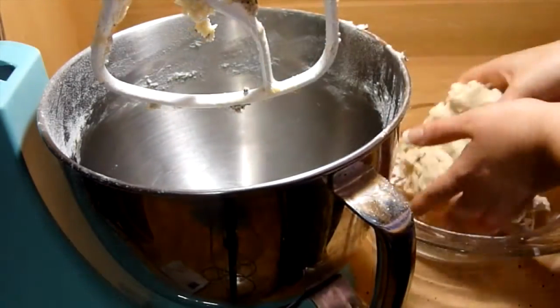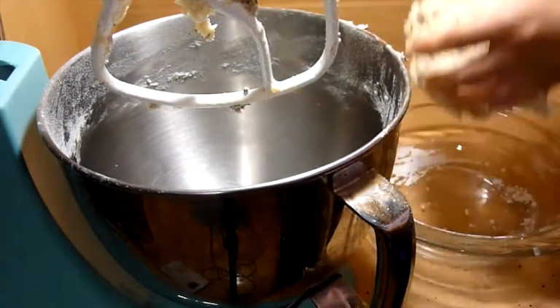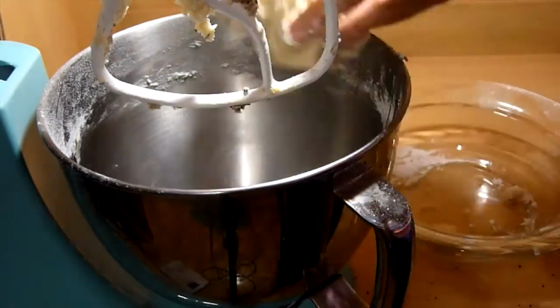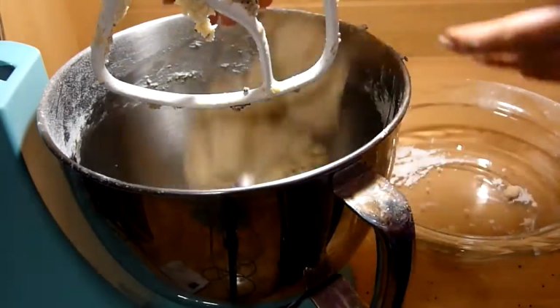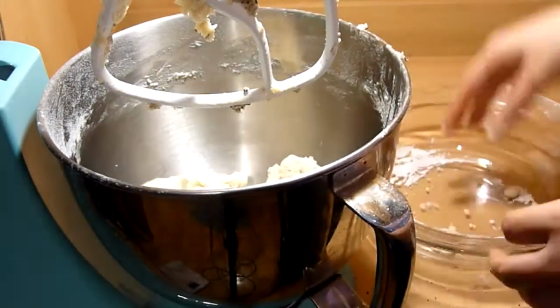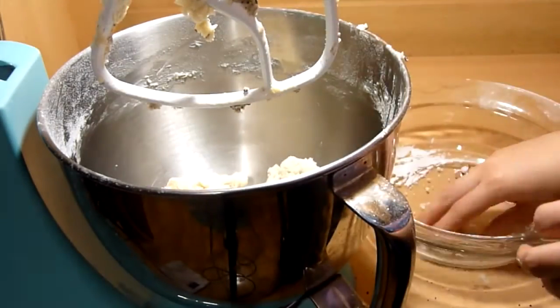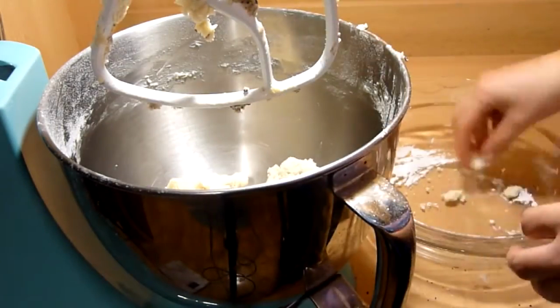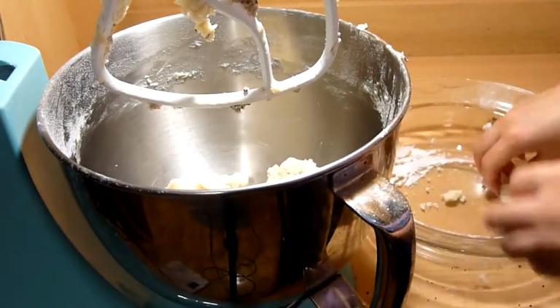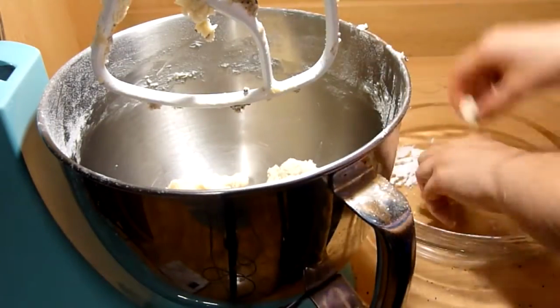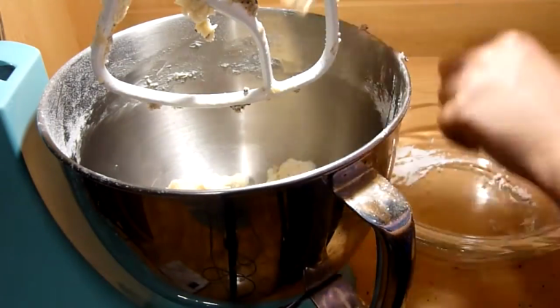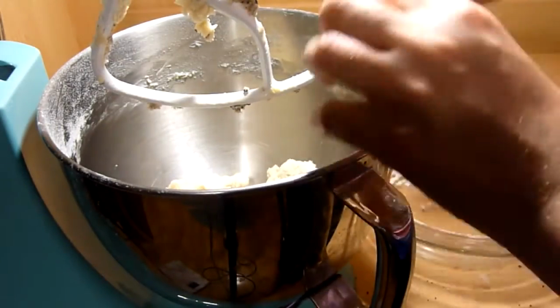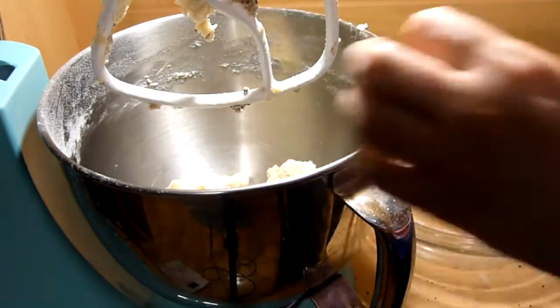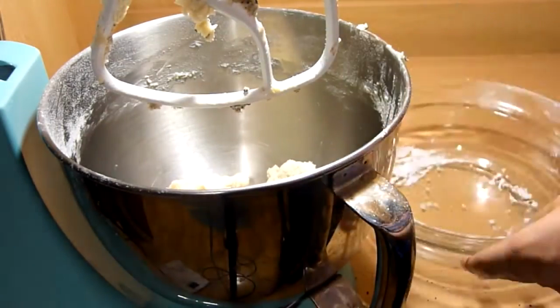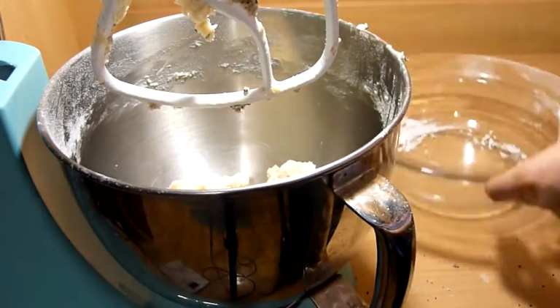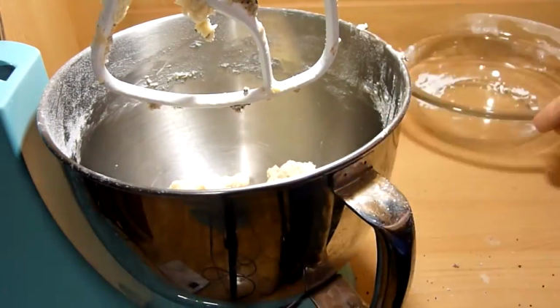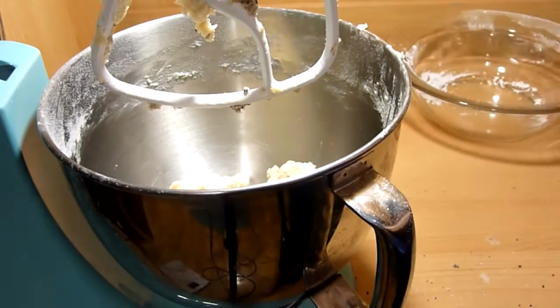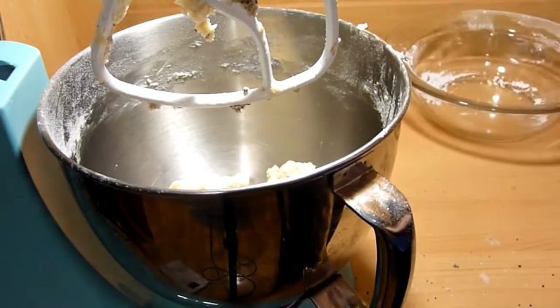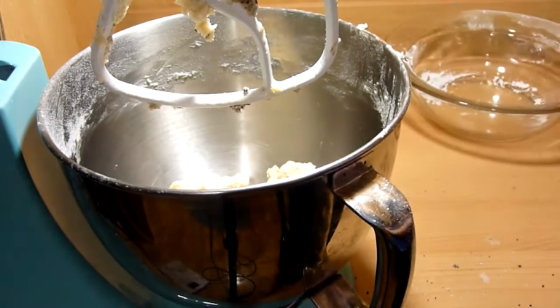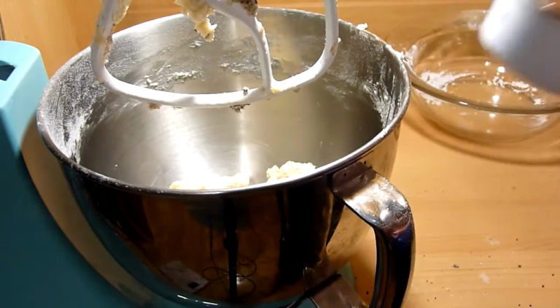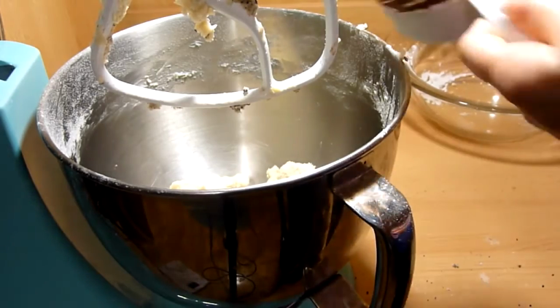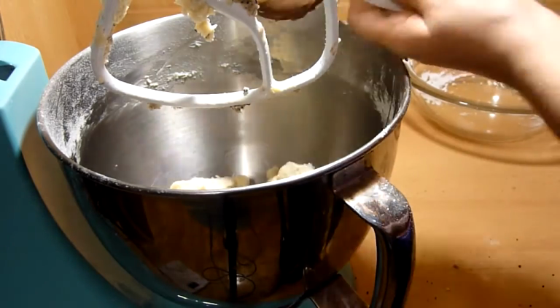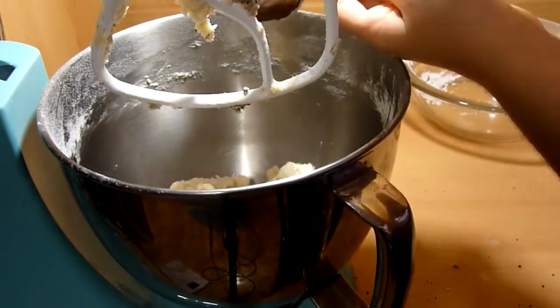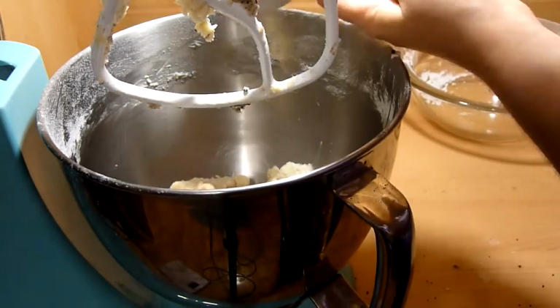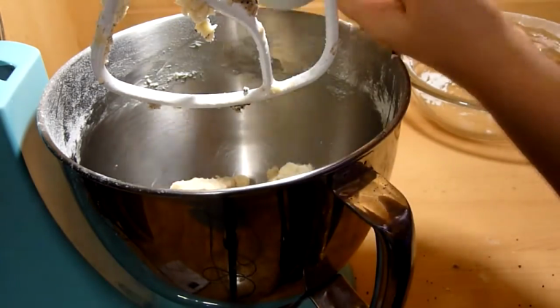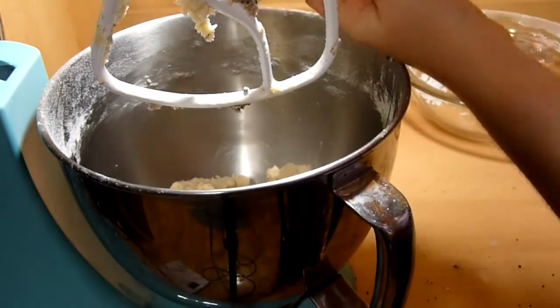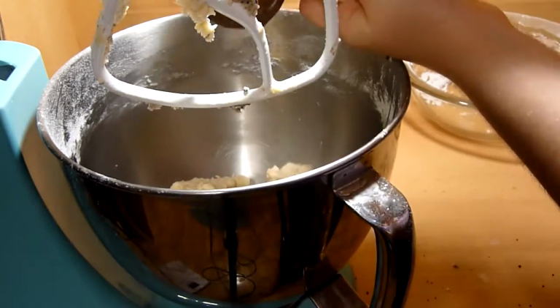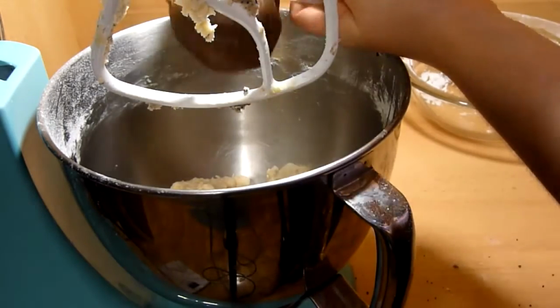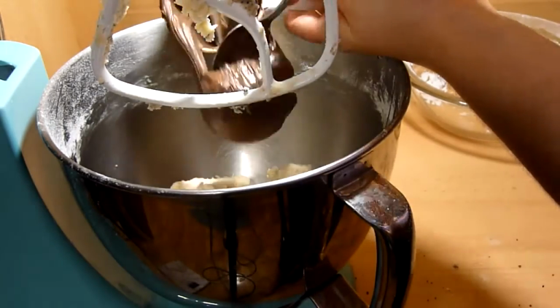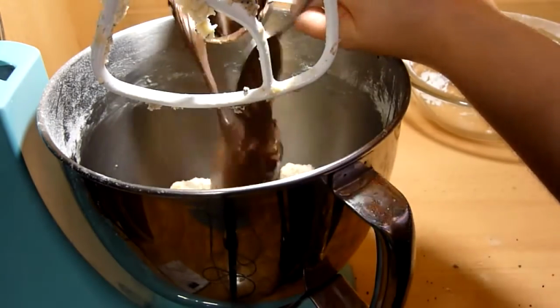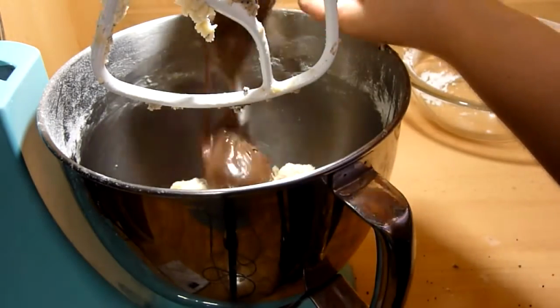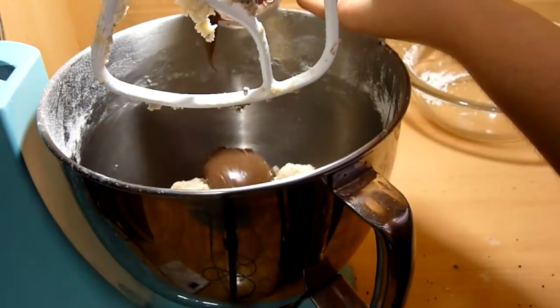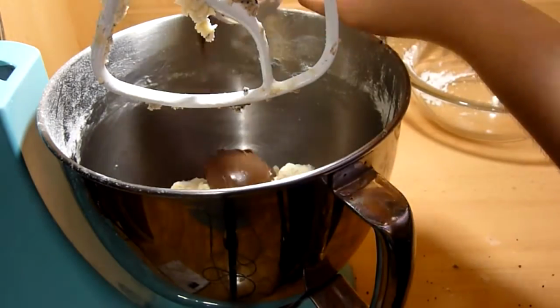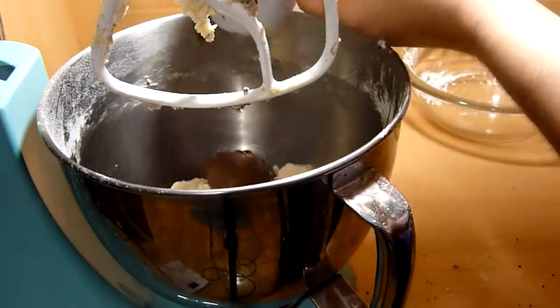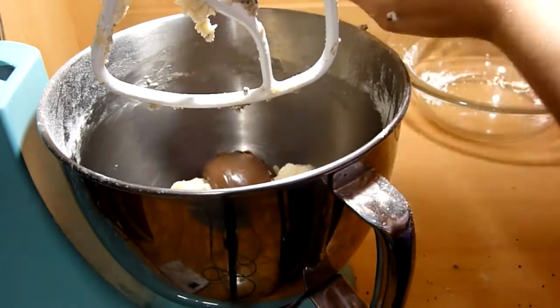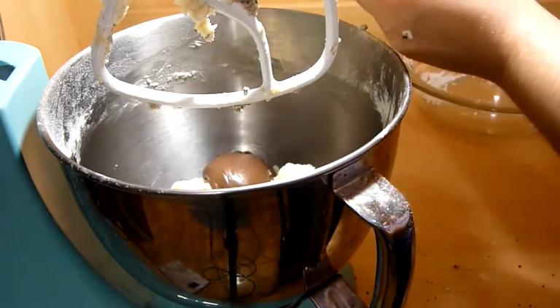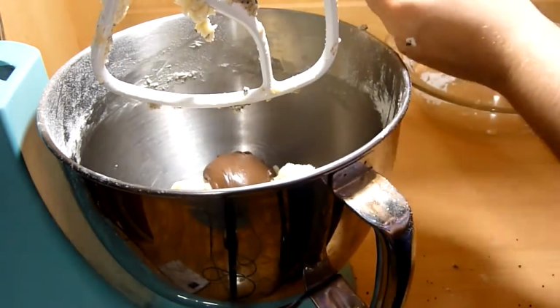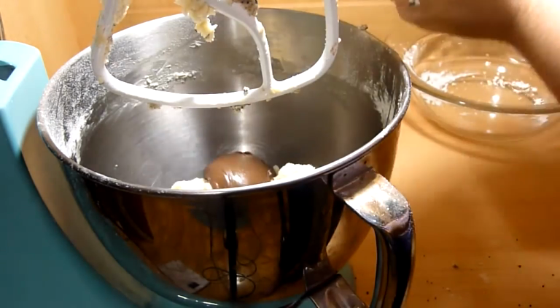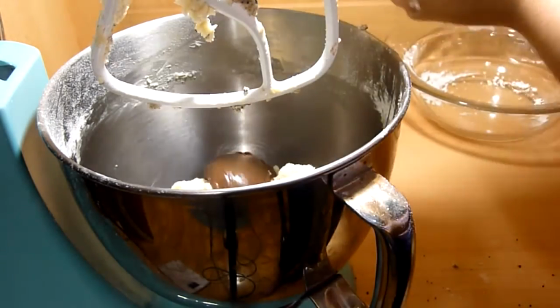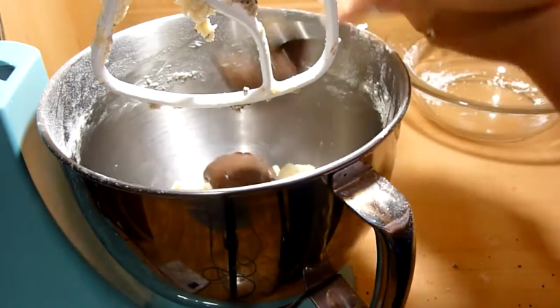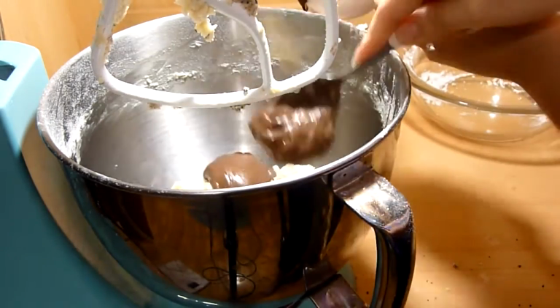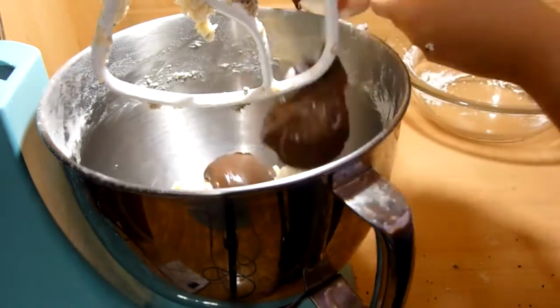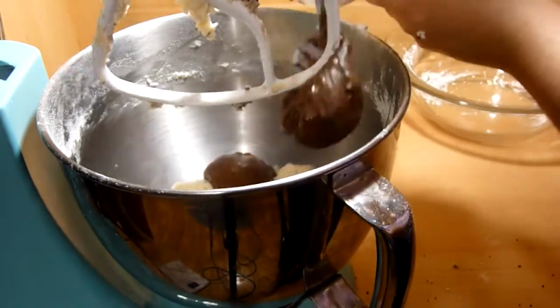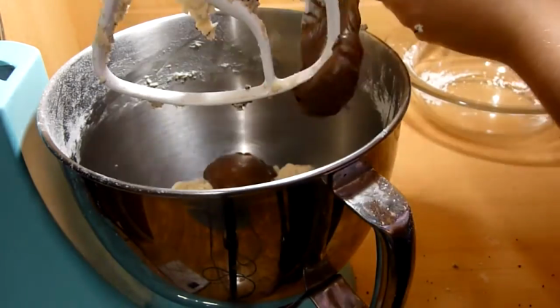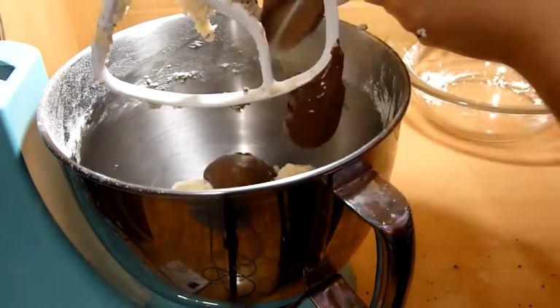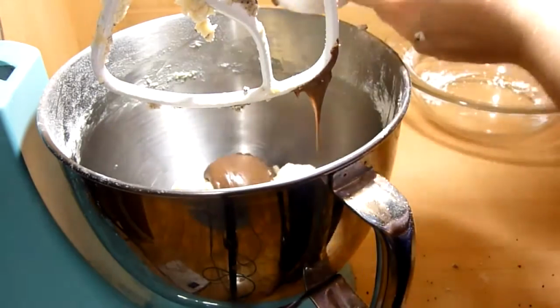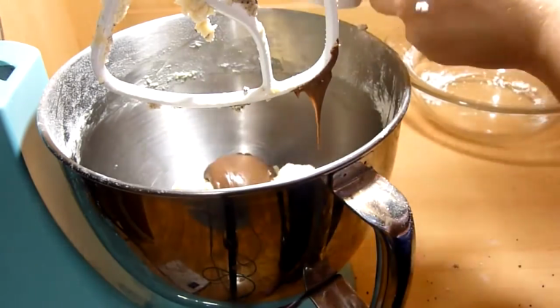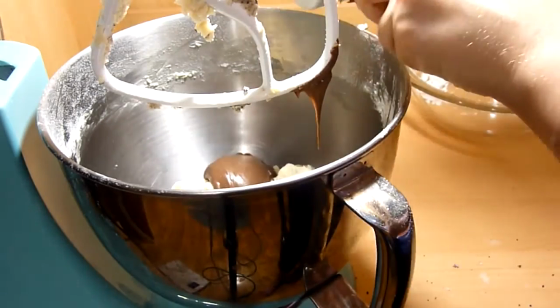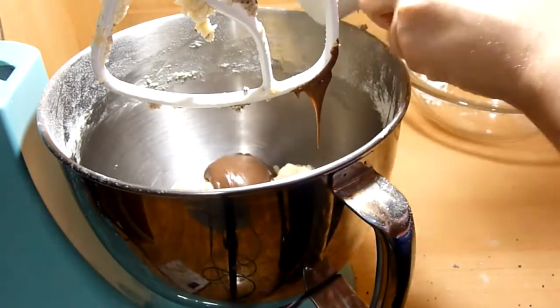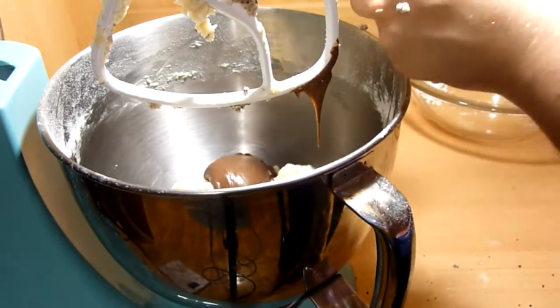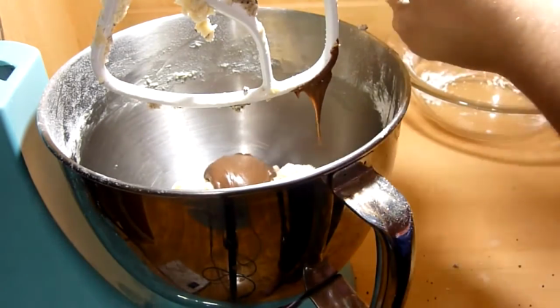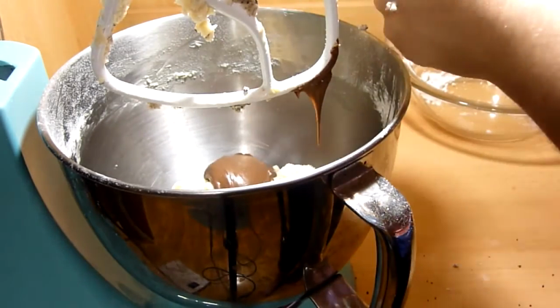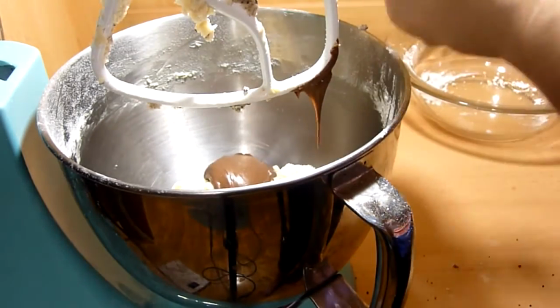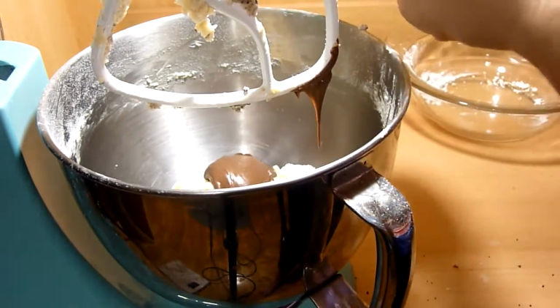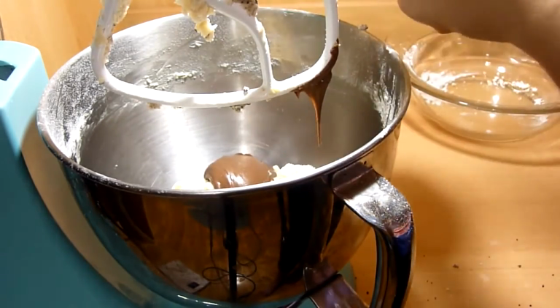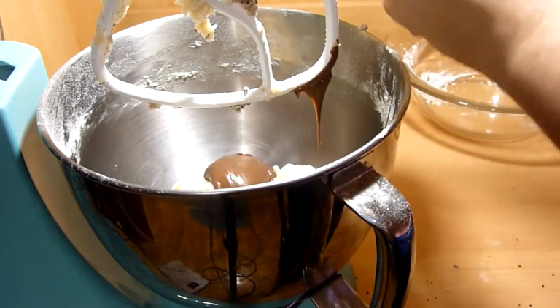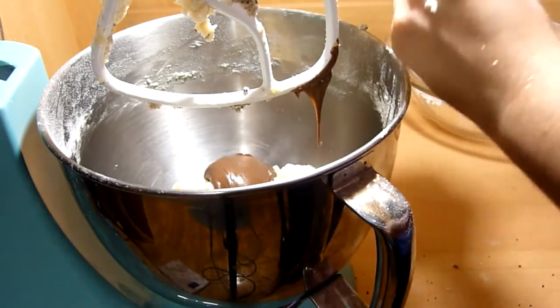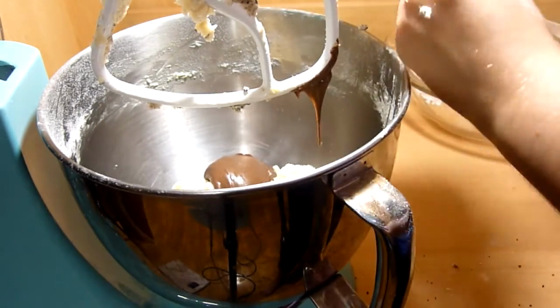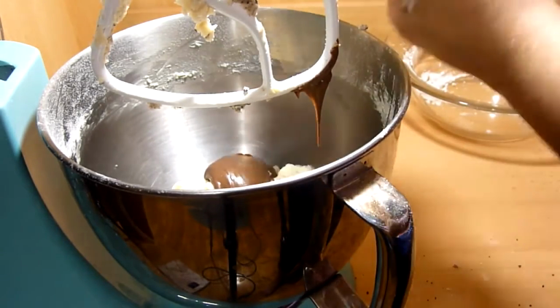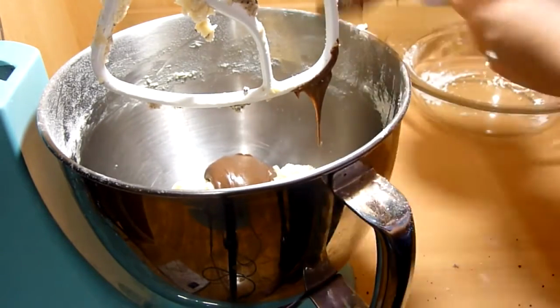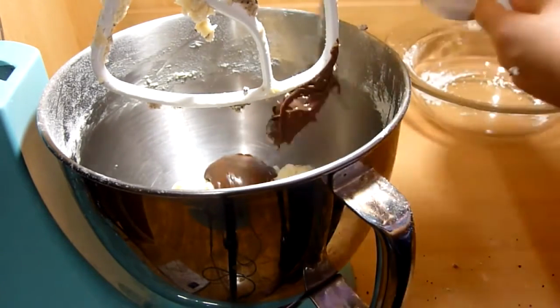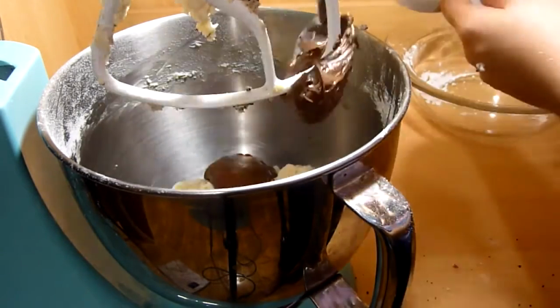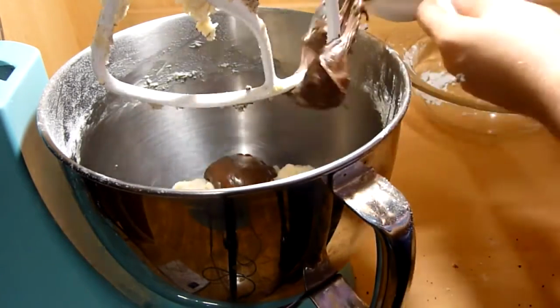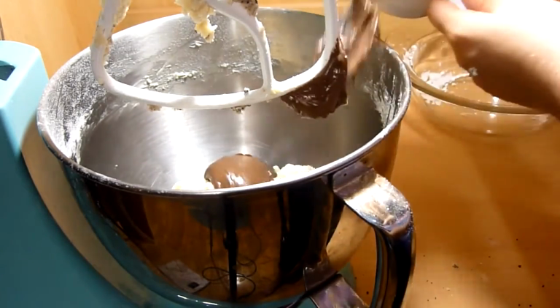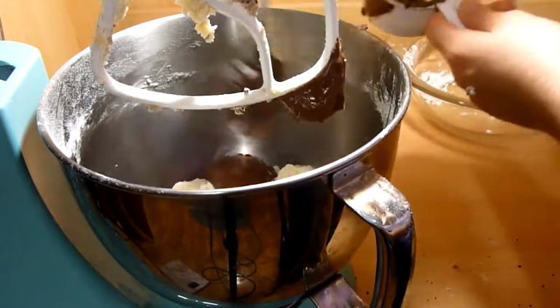Place the other half of the dough back into the mixer and add the Nutella. Mix until it is nicely combined.